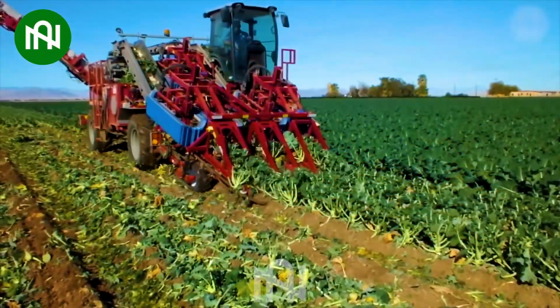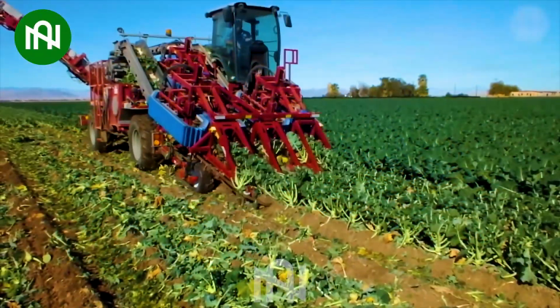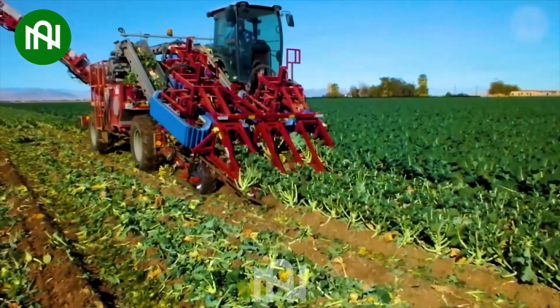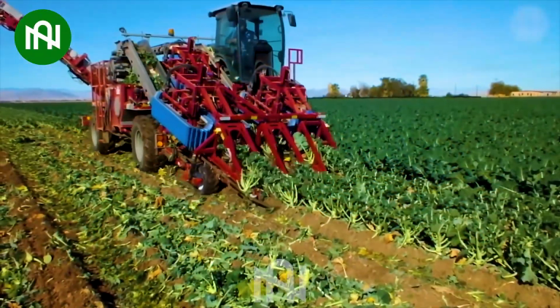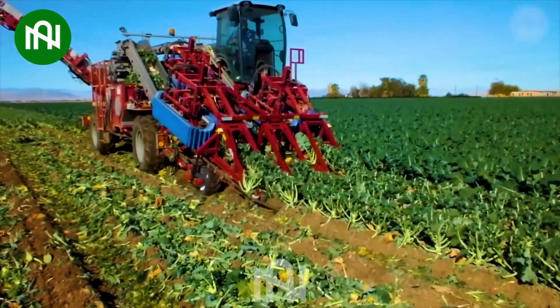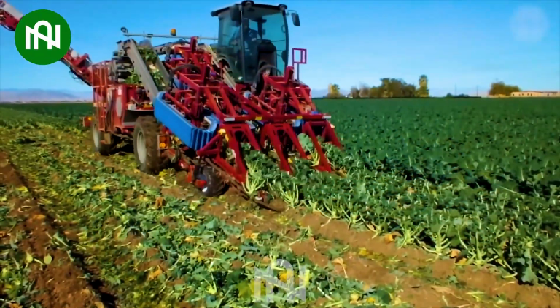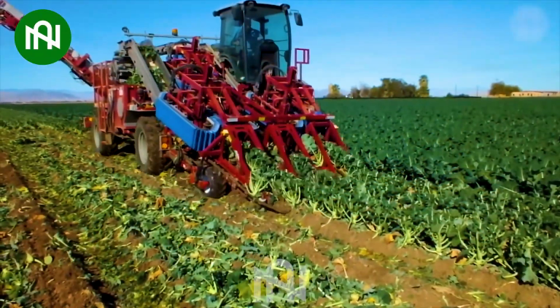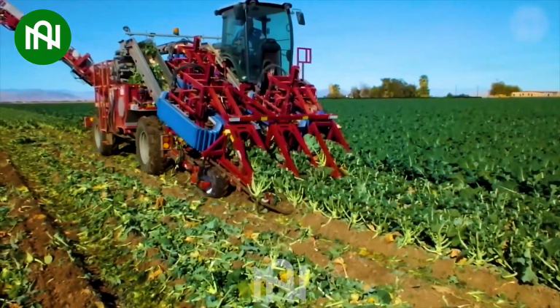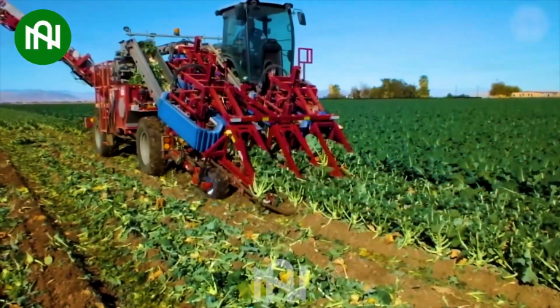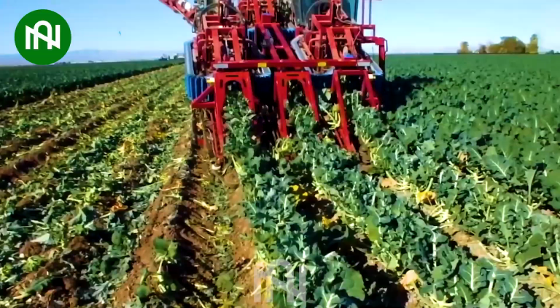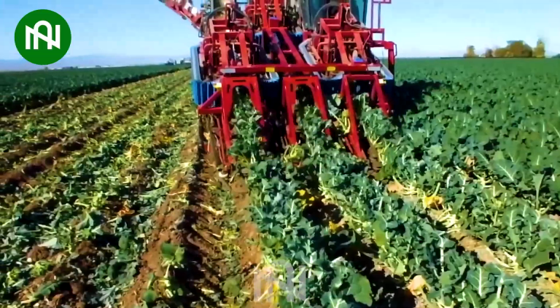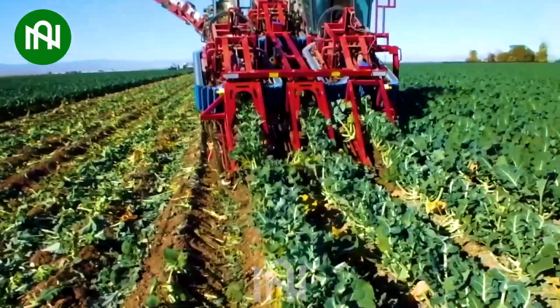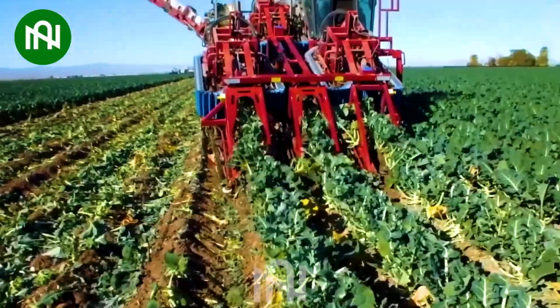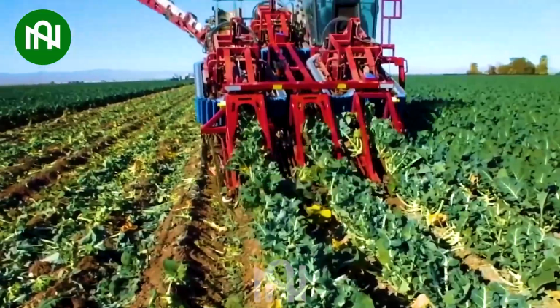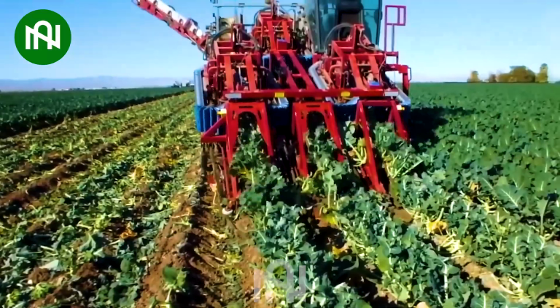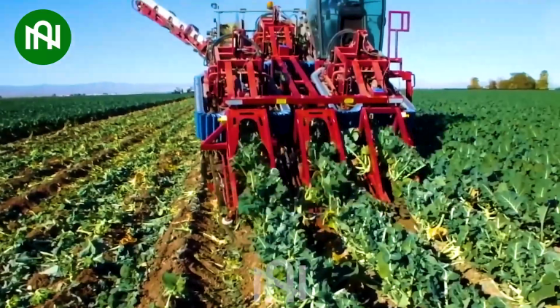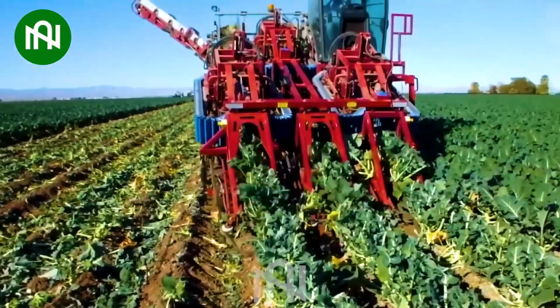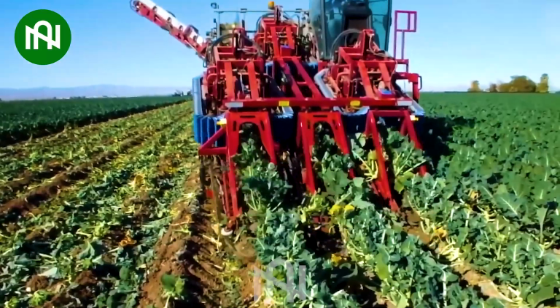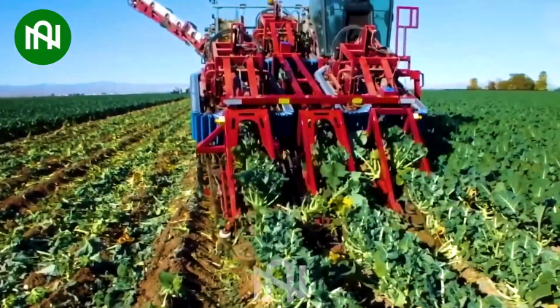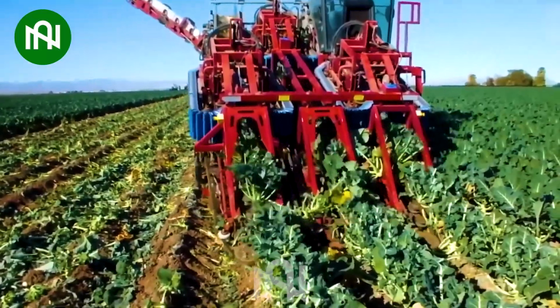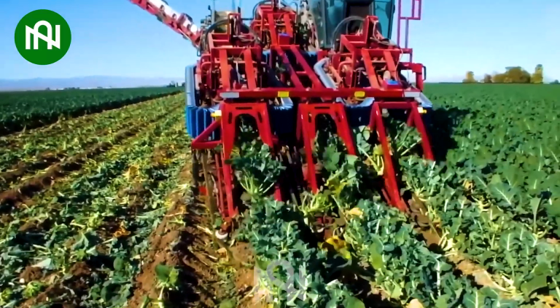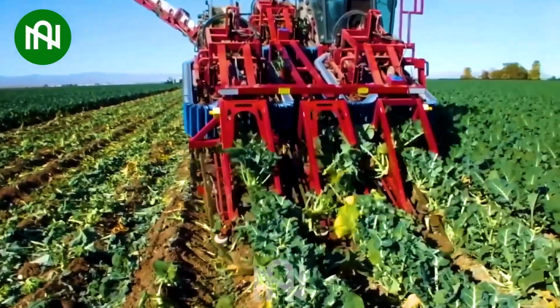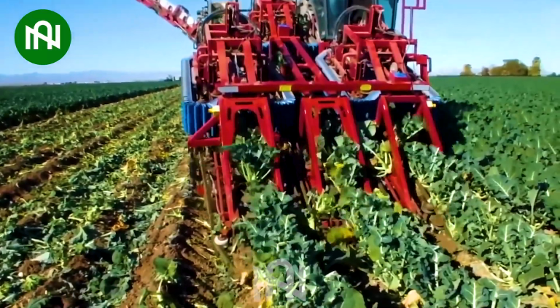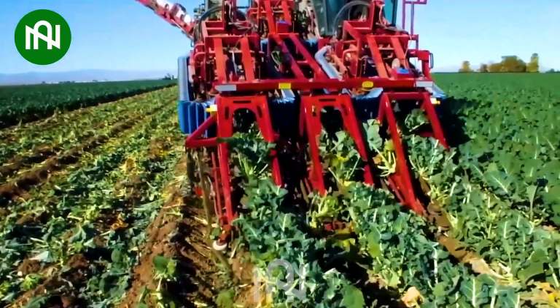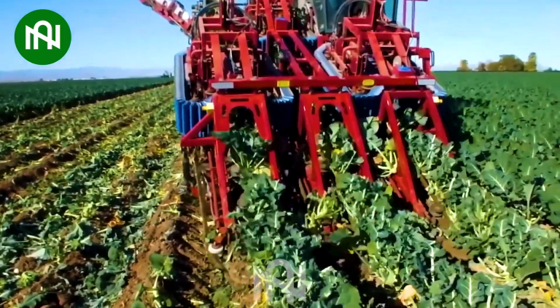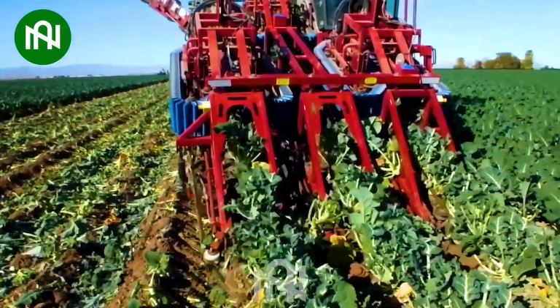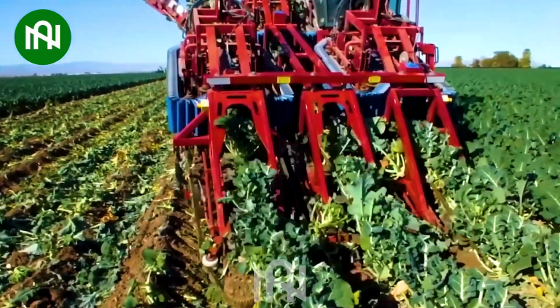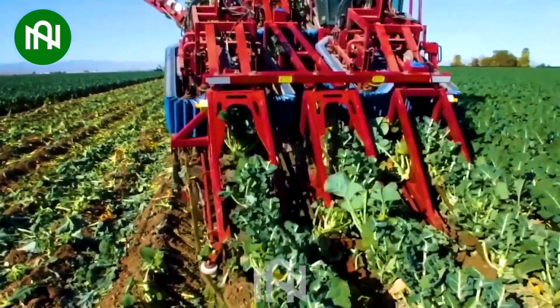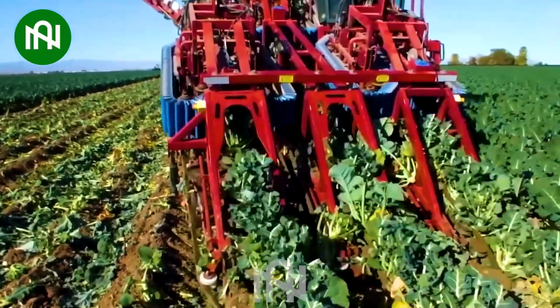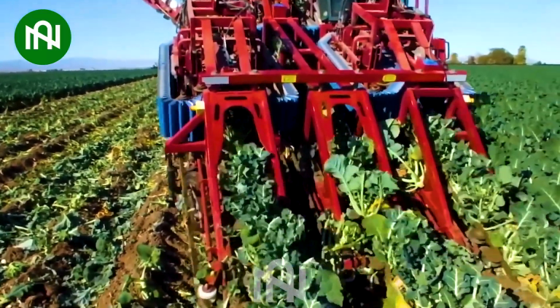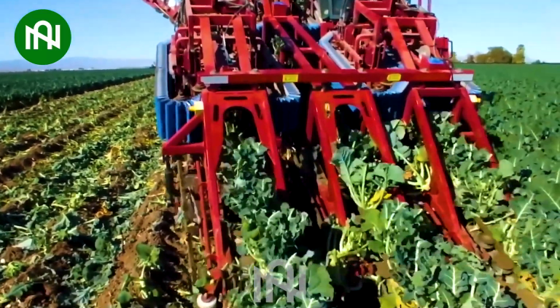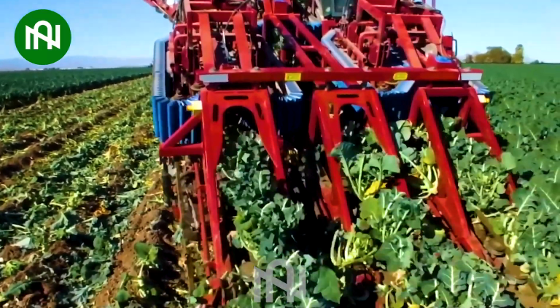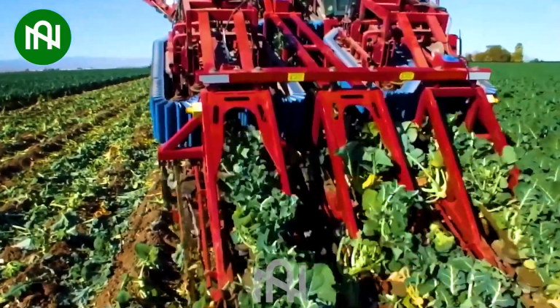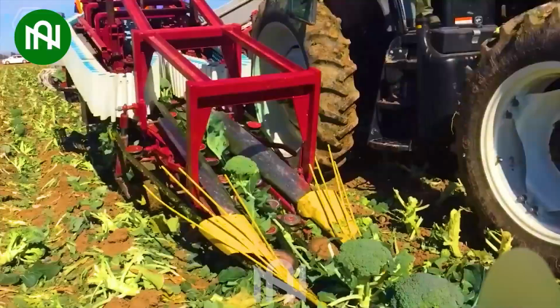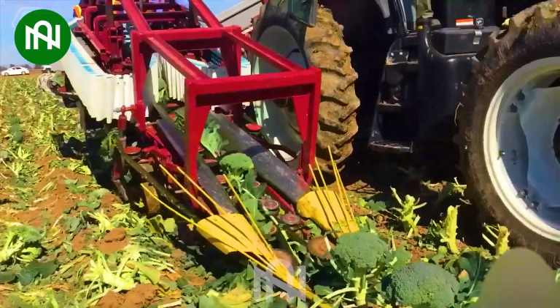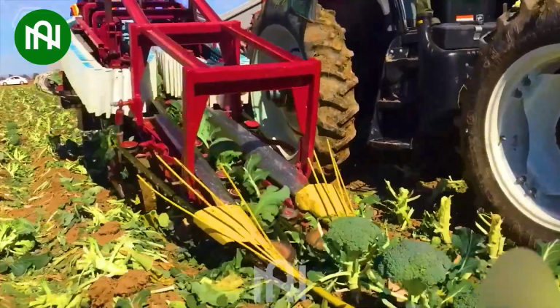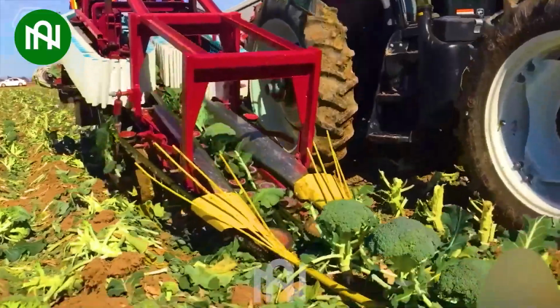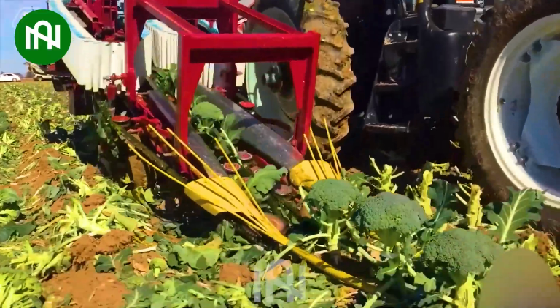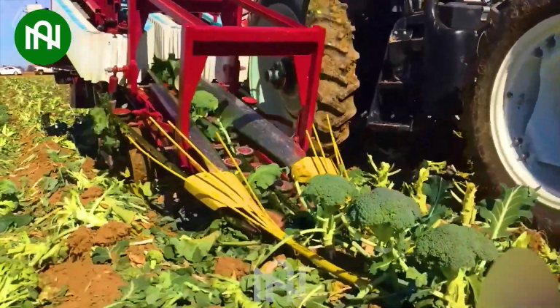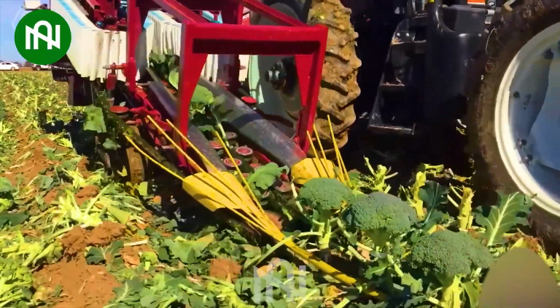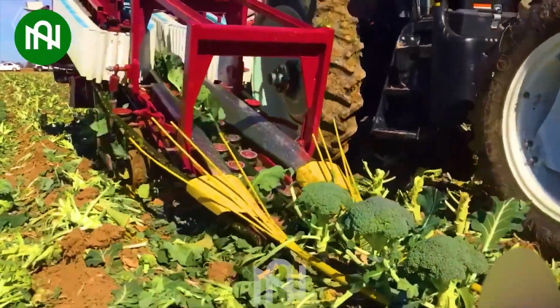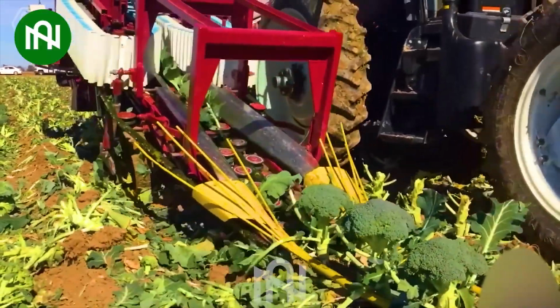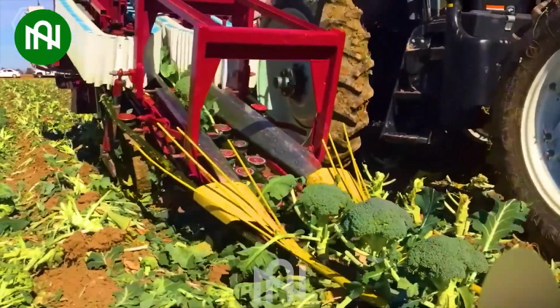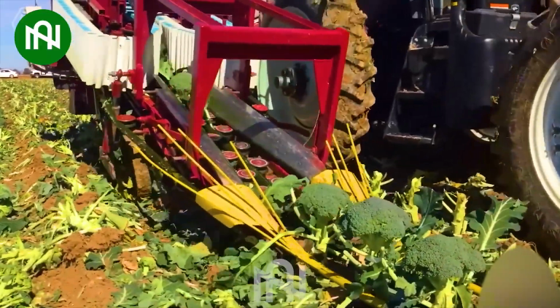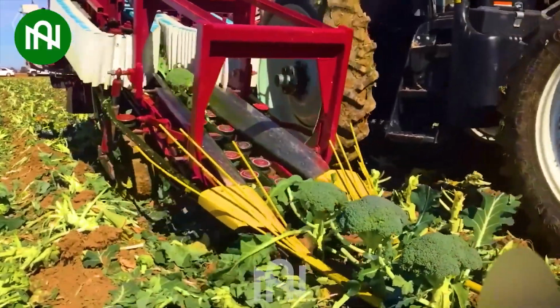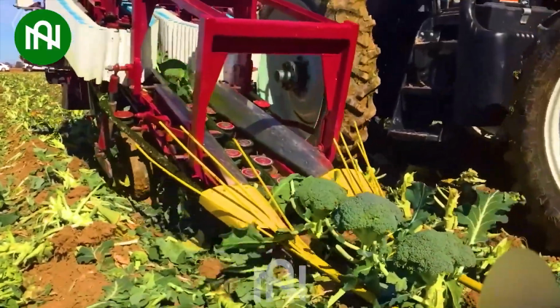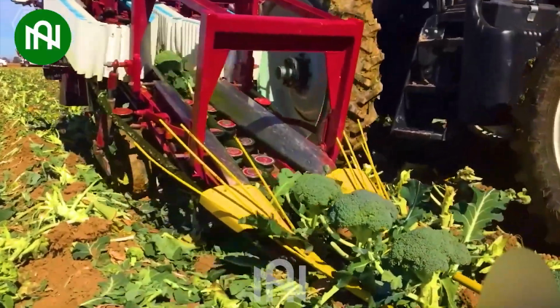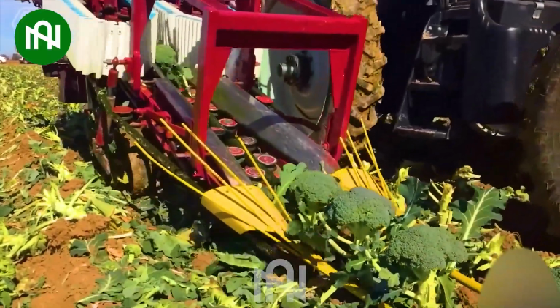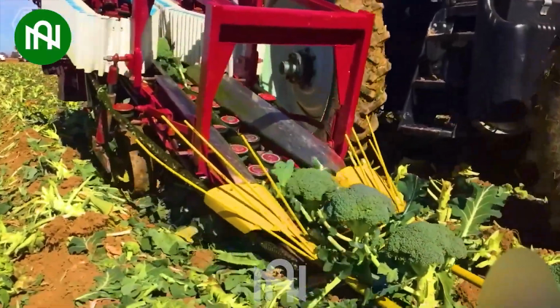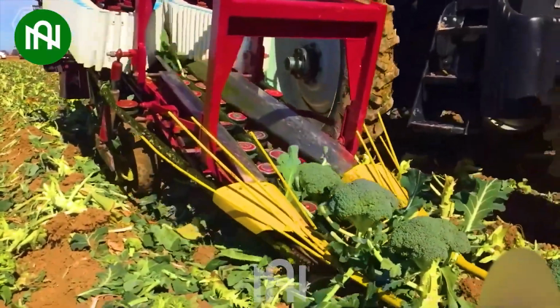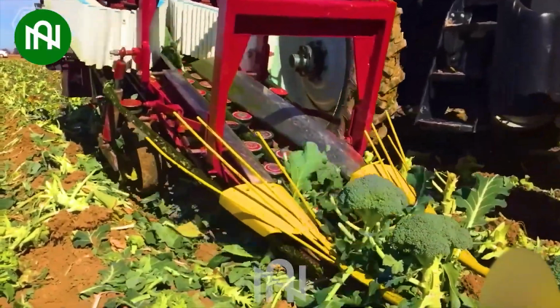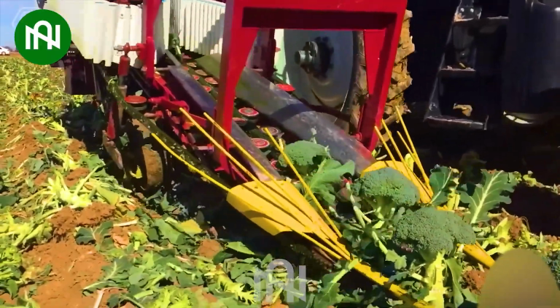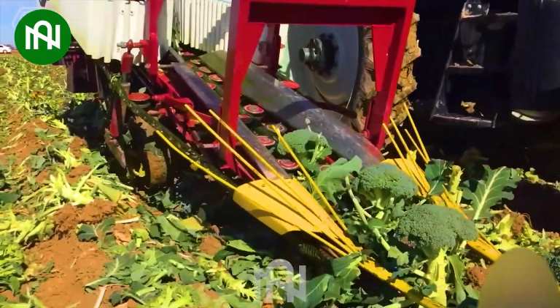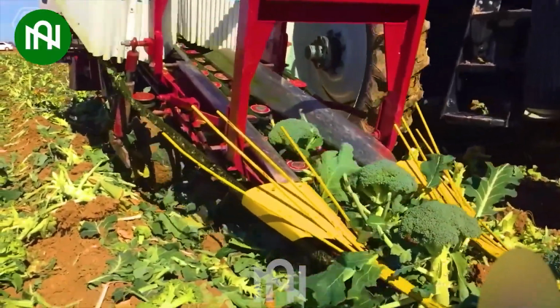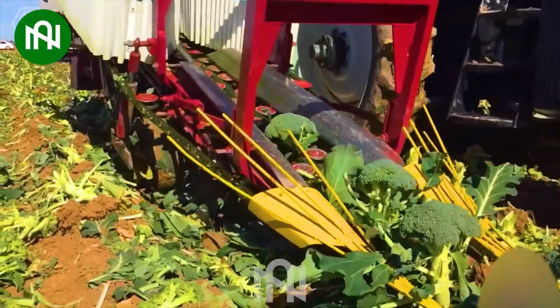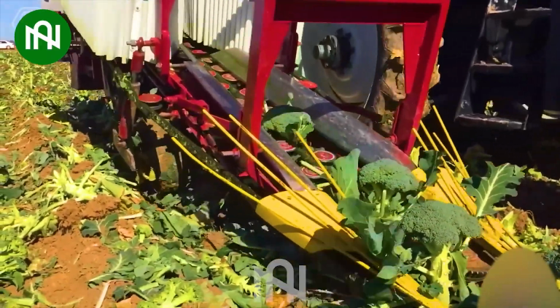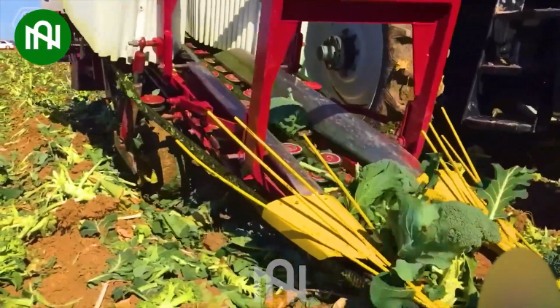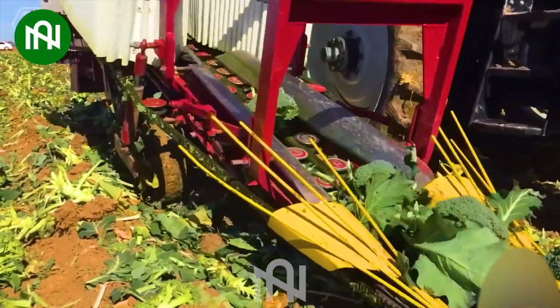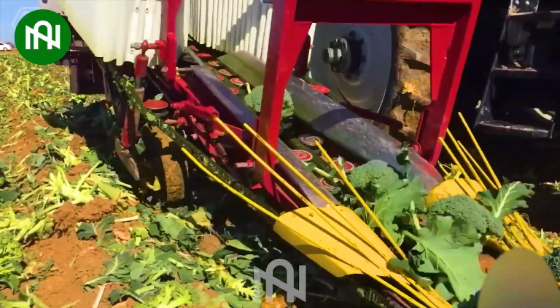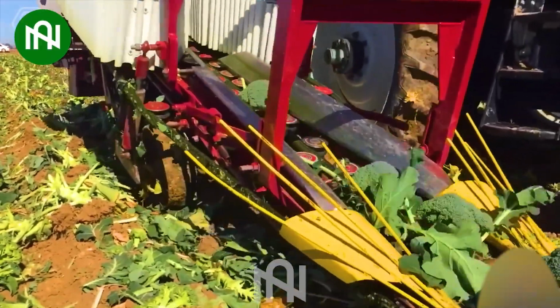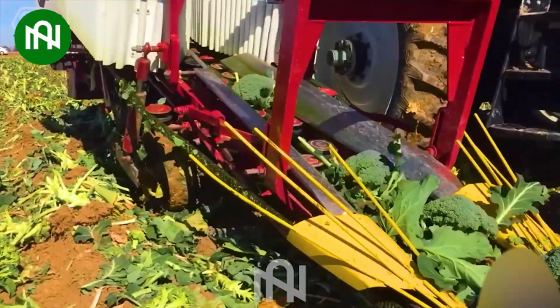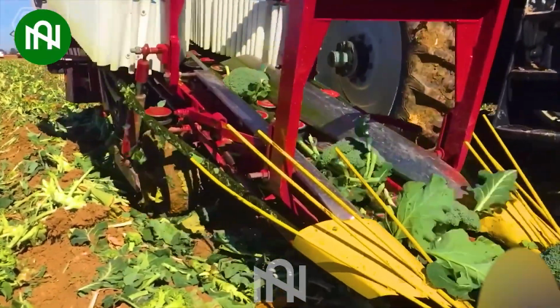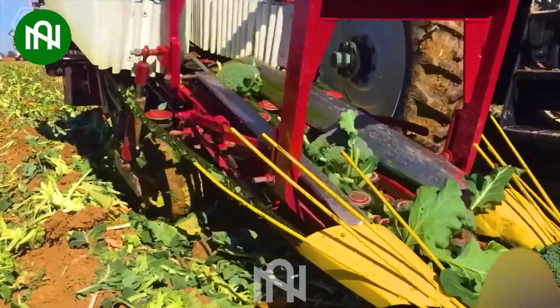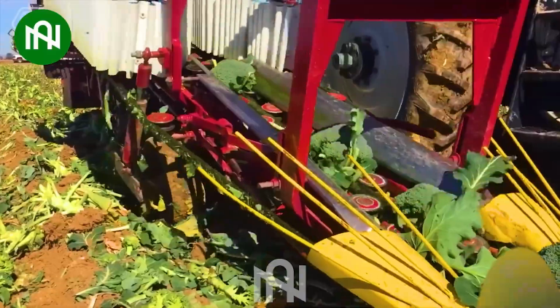With technological advancements, harvesting tonnes of broccoli has become increasingly effortless and speedy.